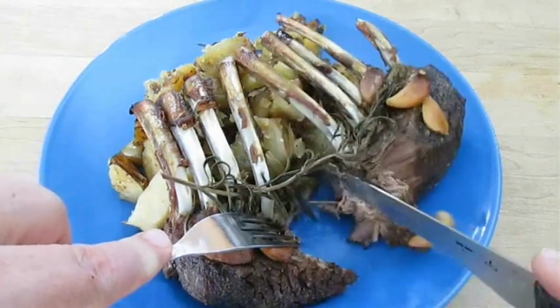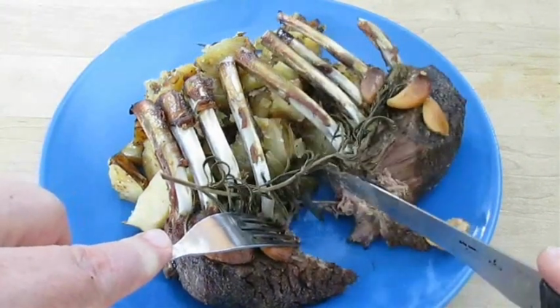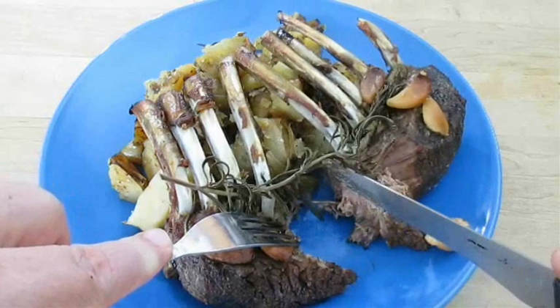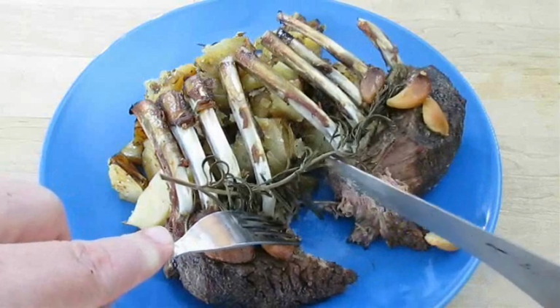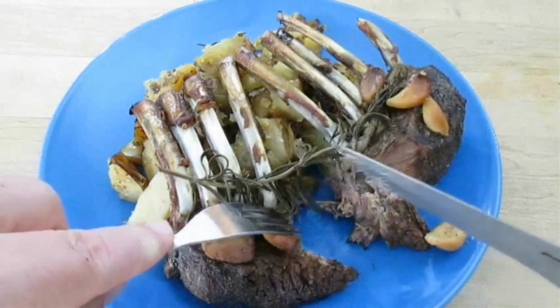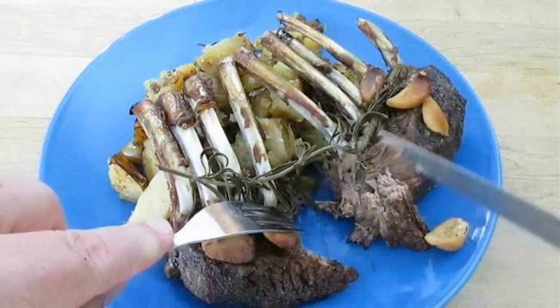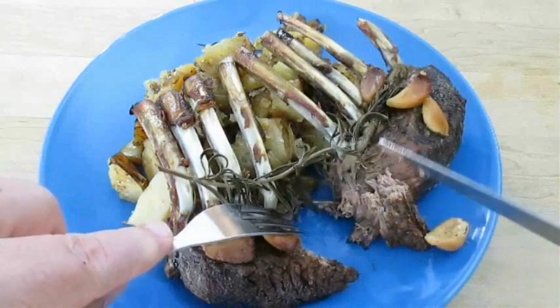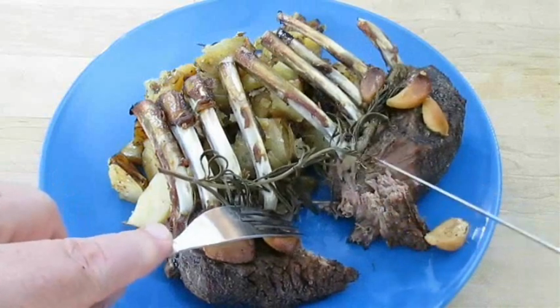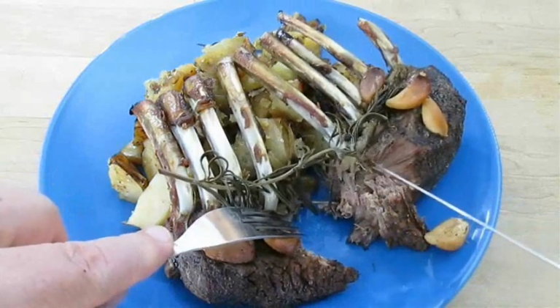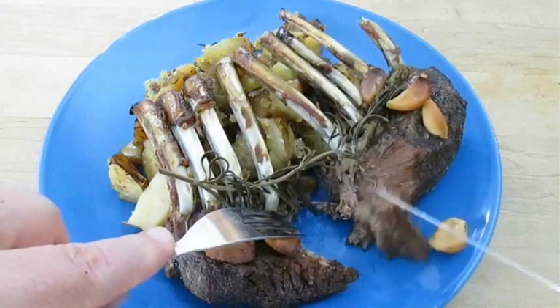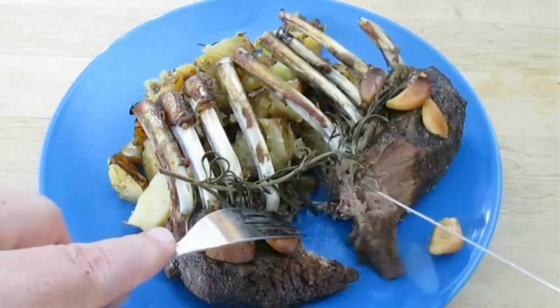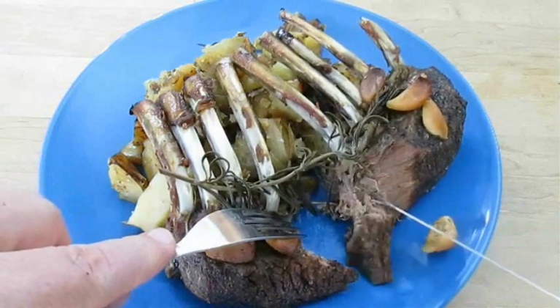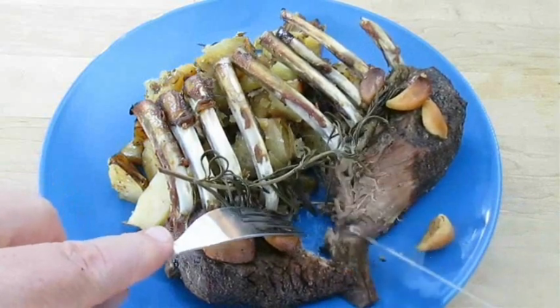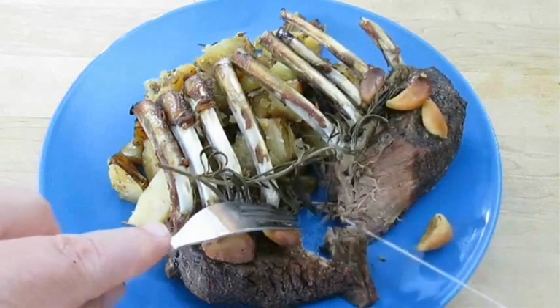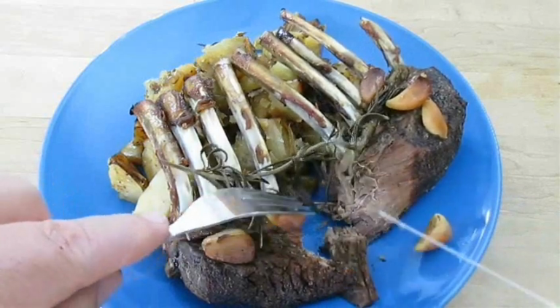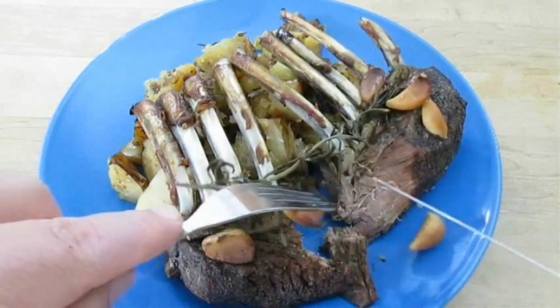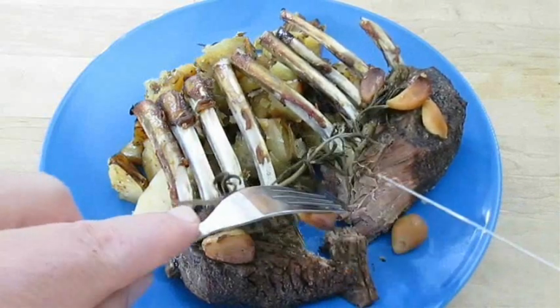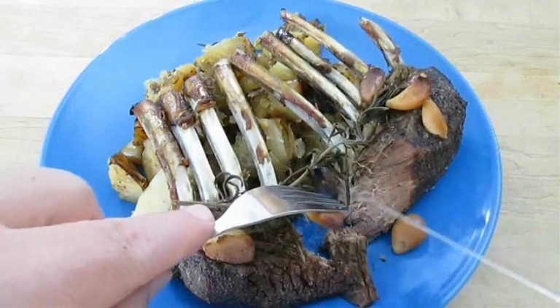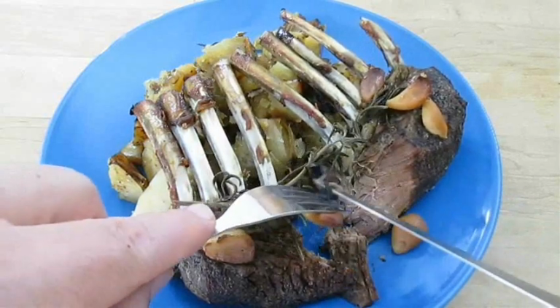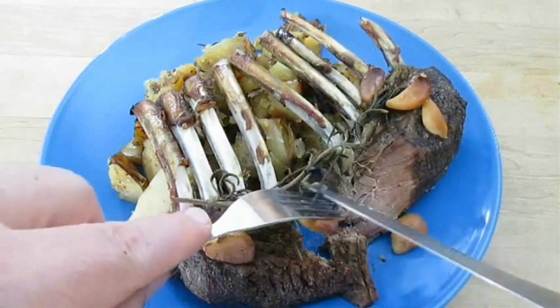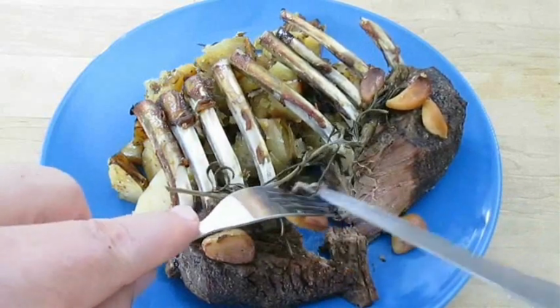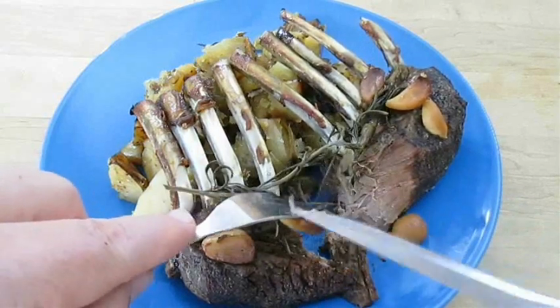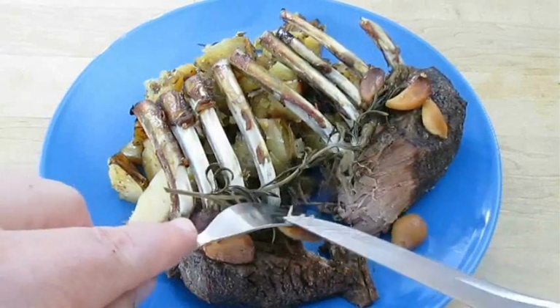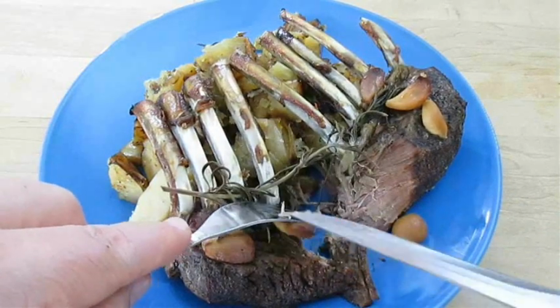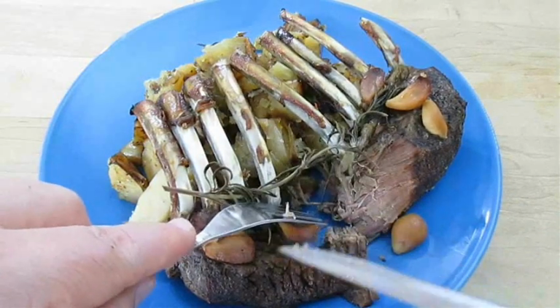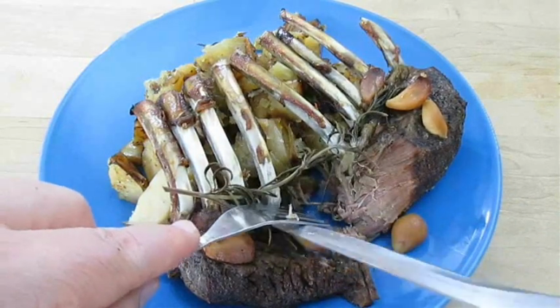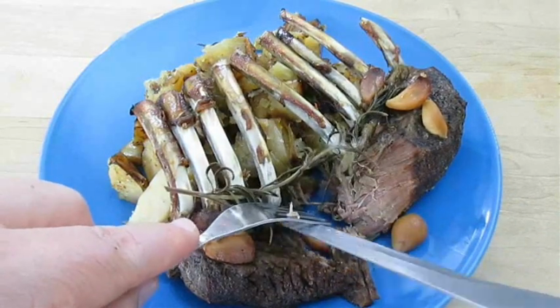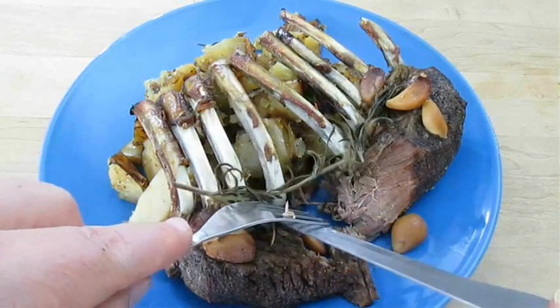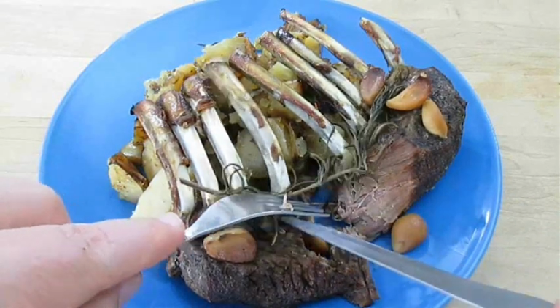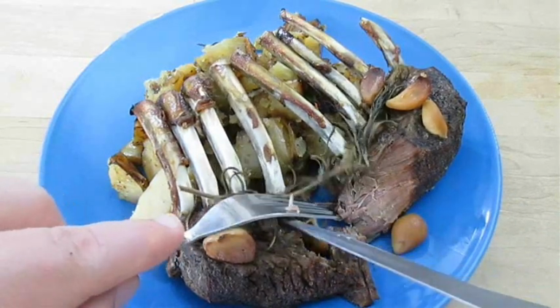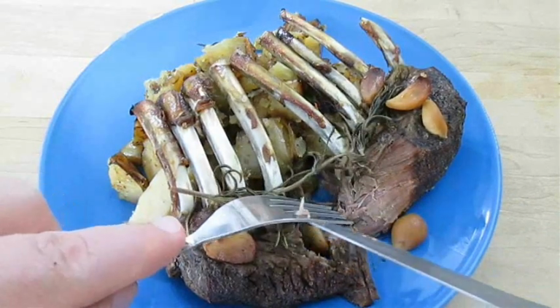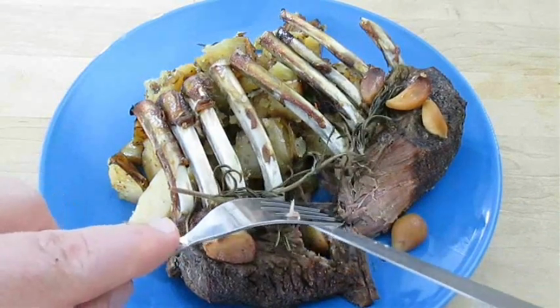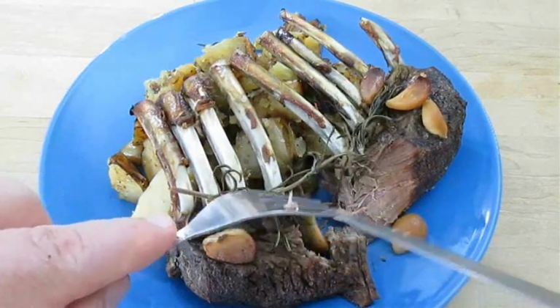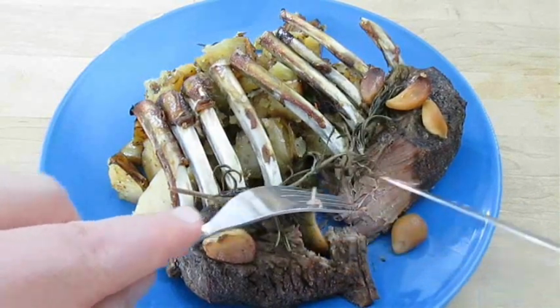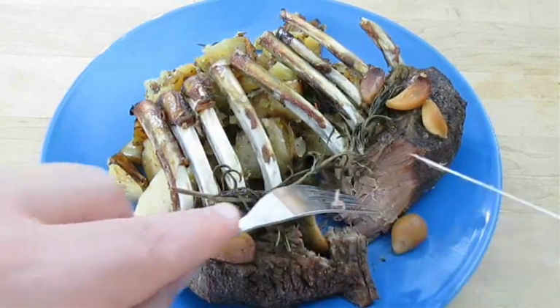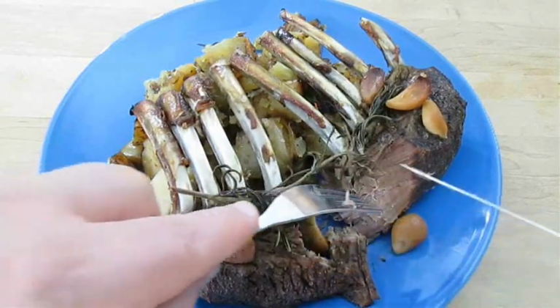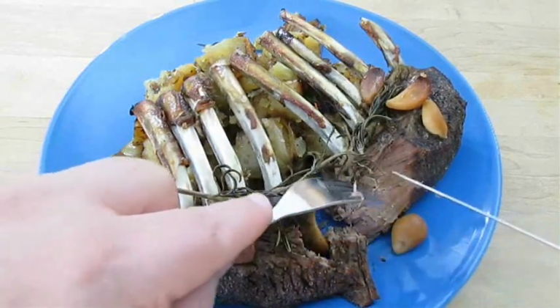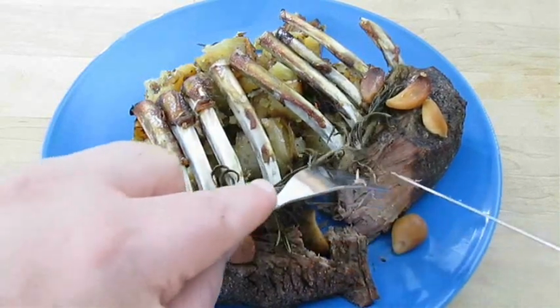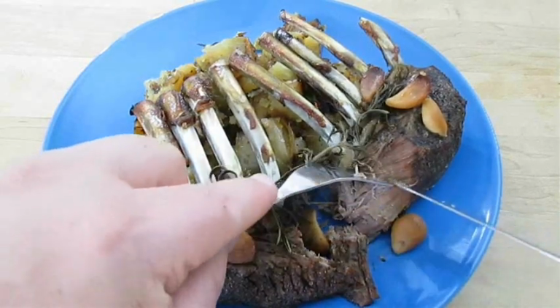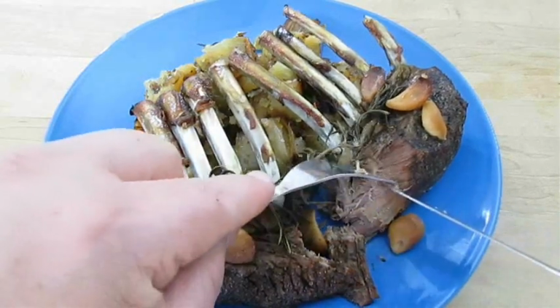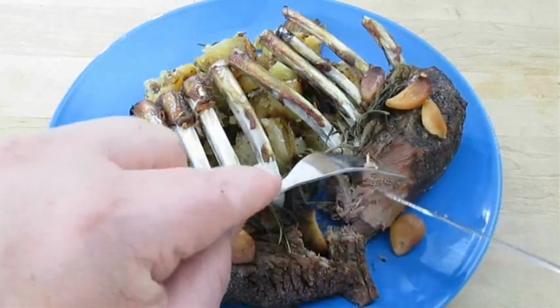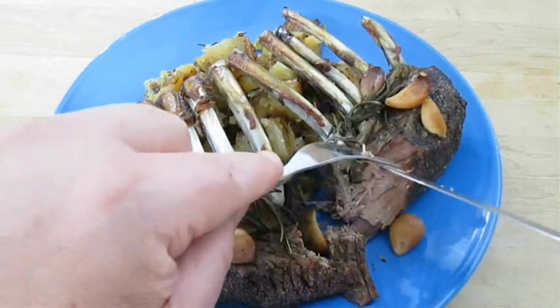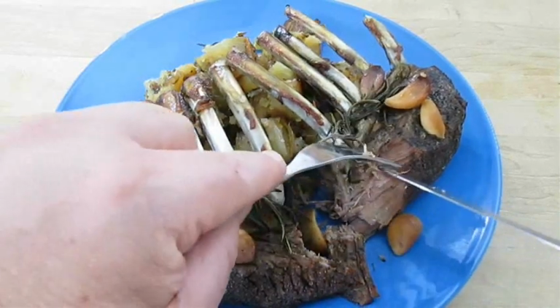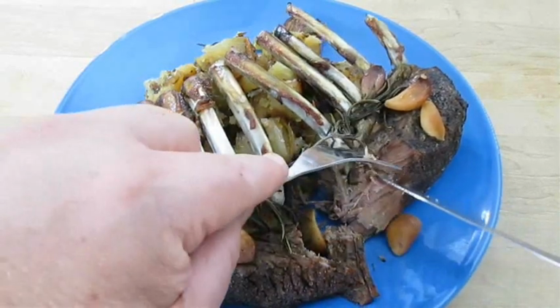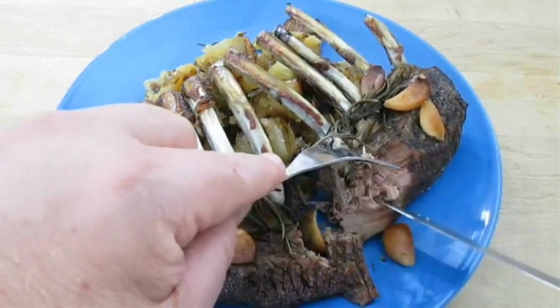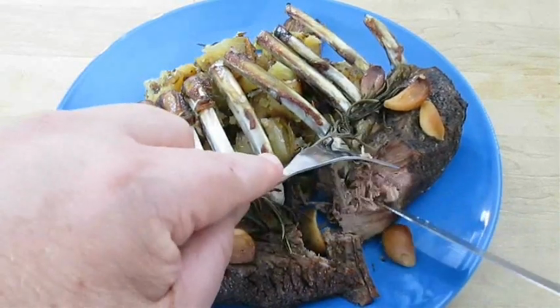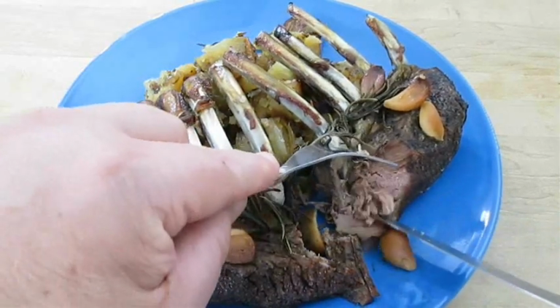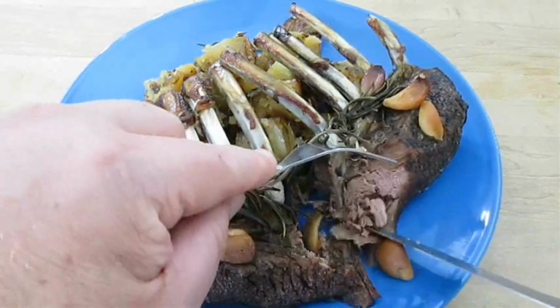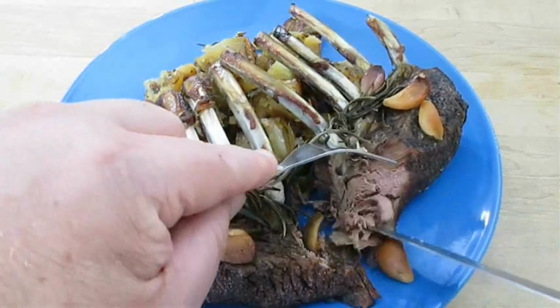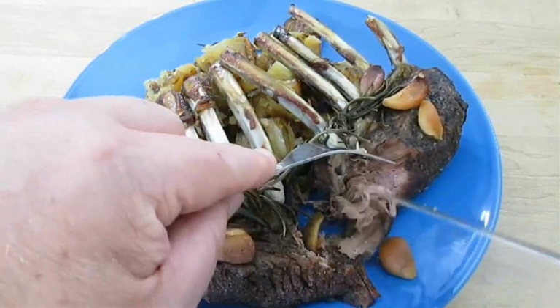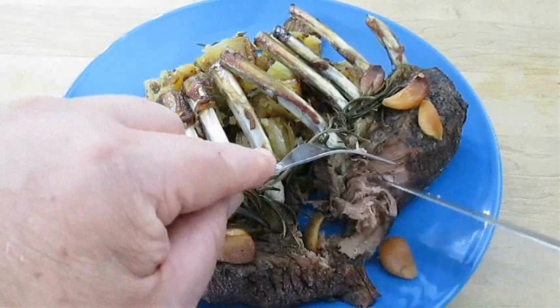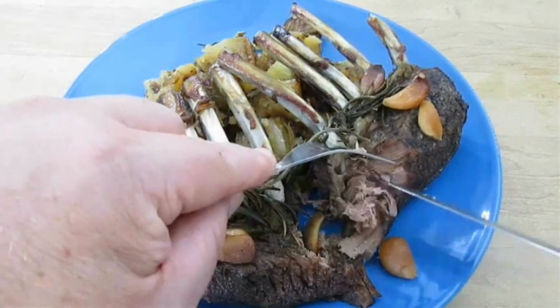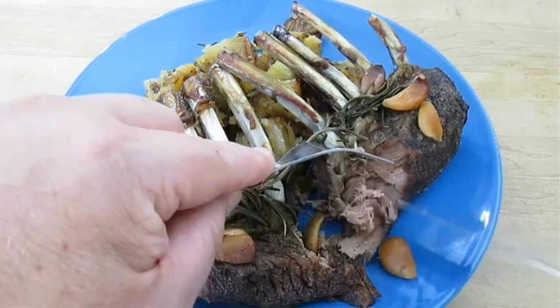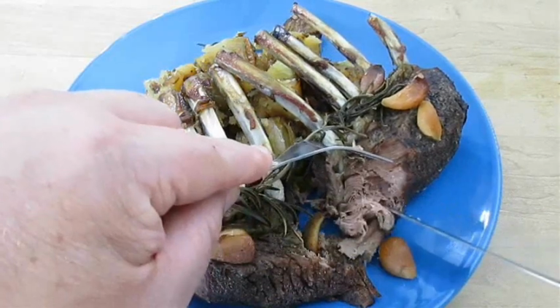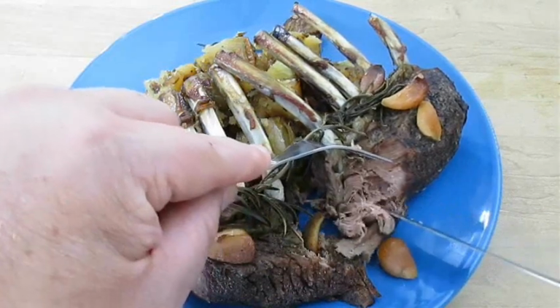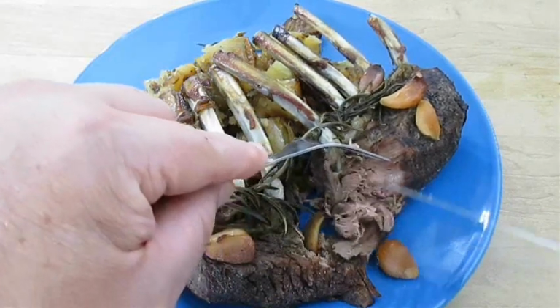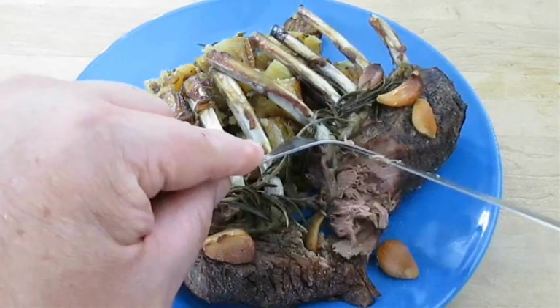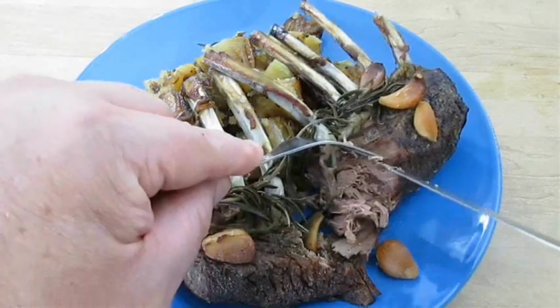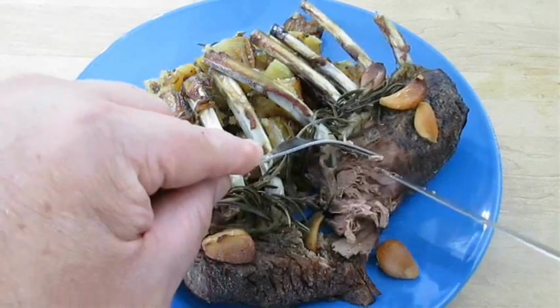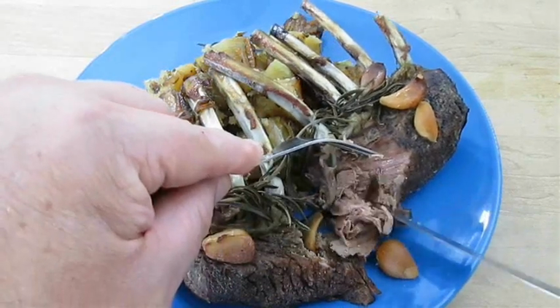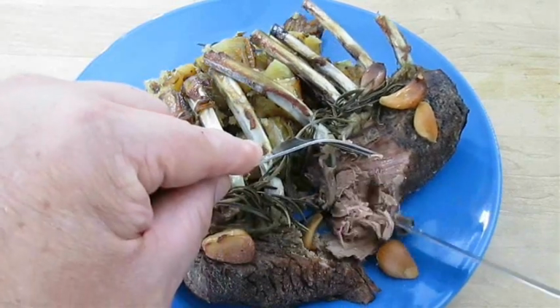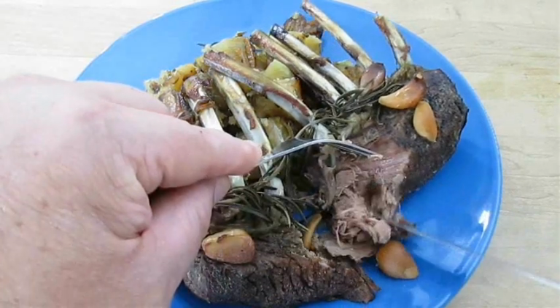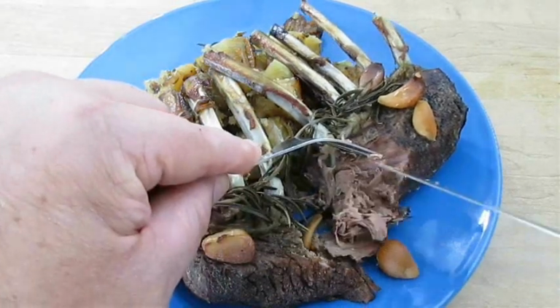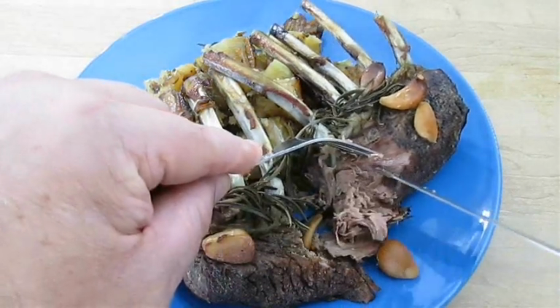And let's dig in so we can show you how tender. See that? Just split — no force at all. See, it's just flaking.